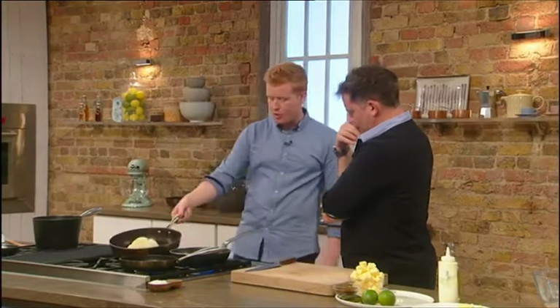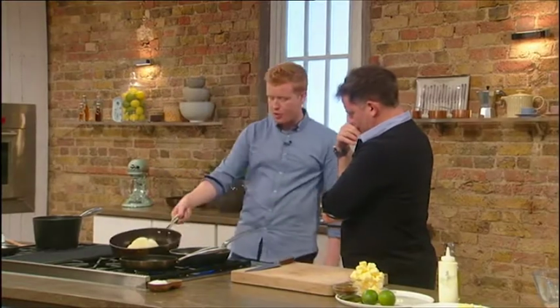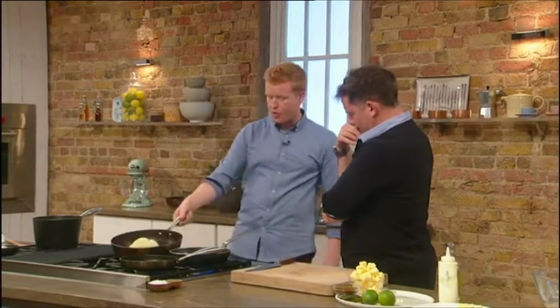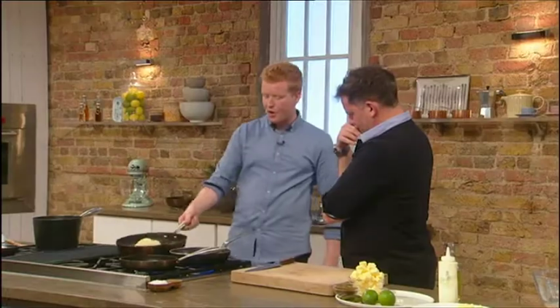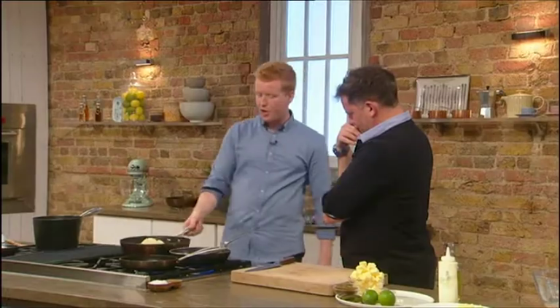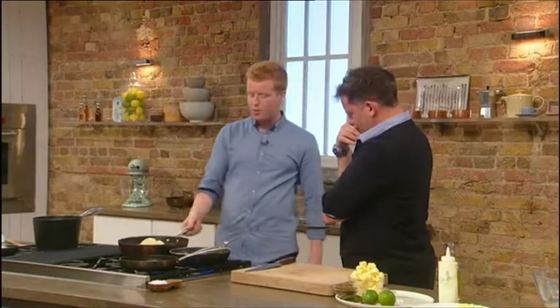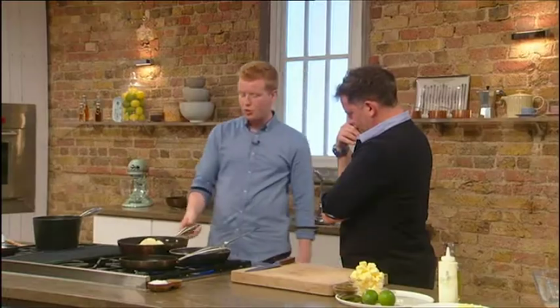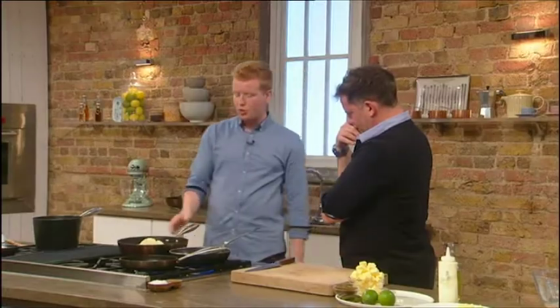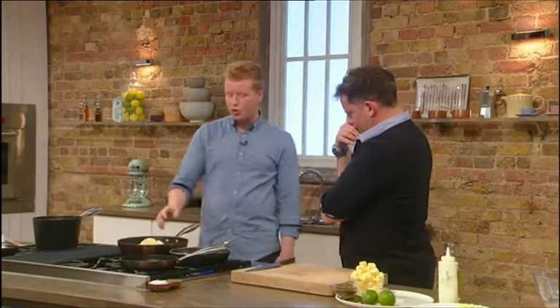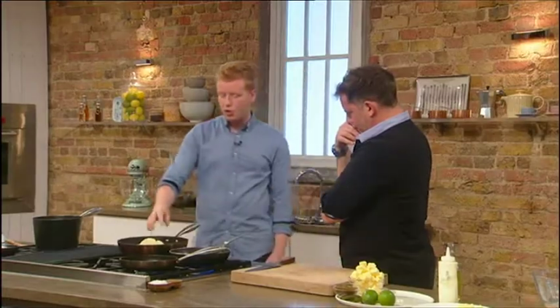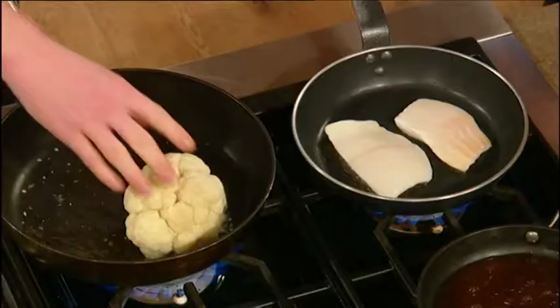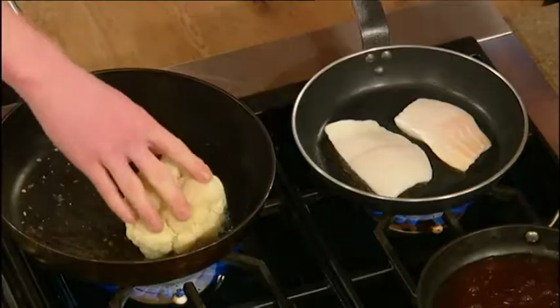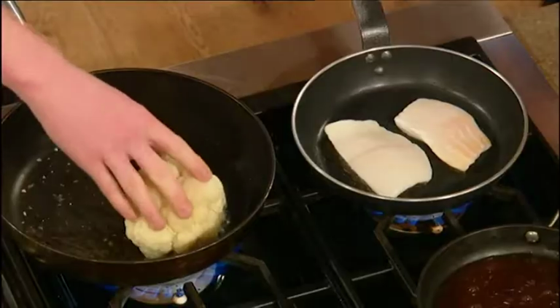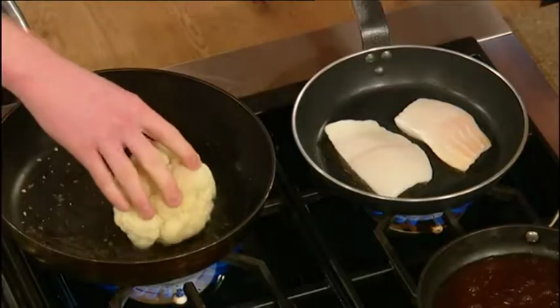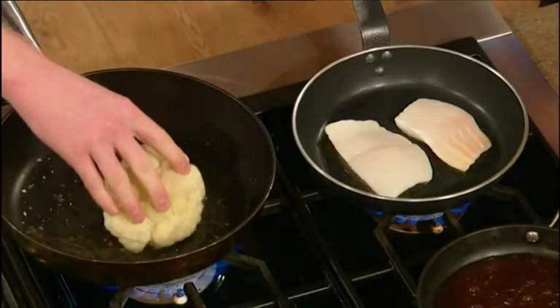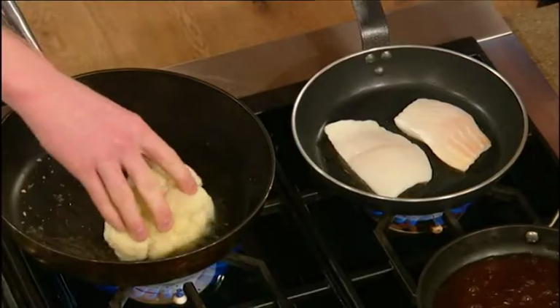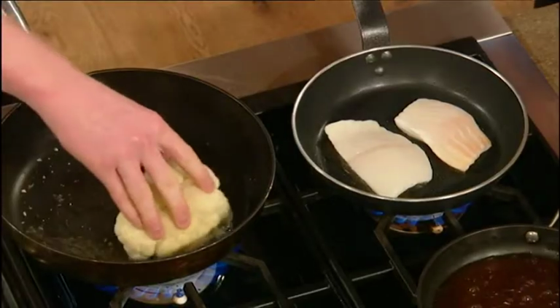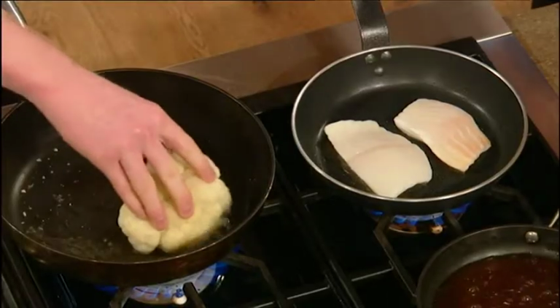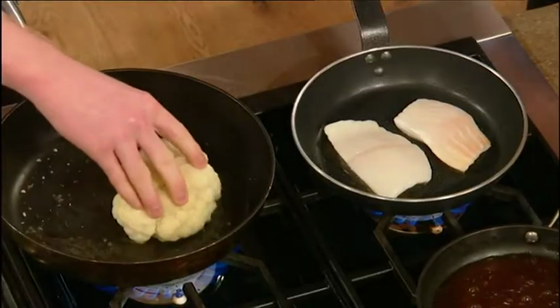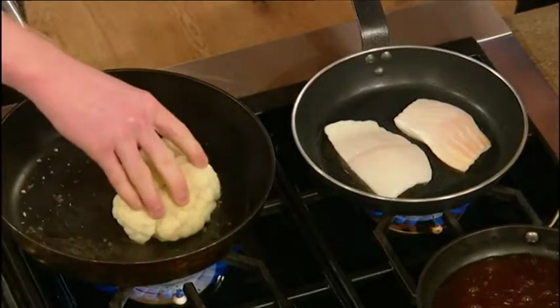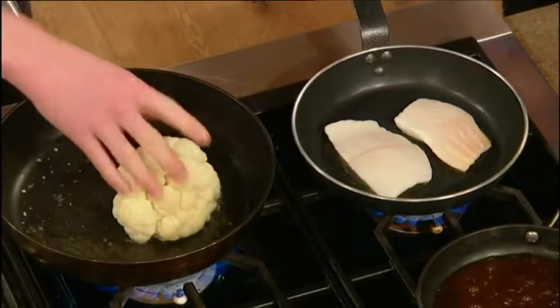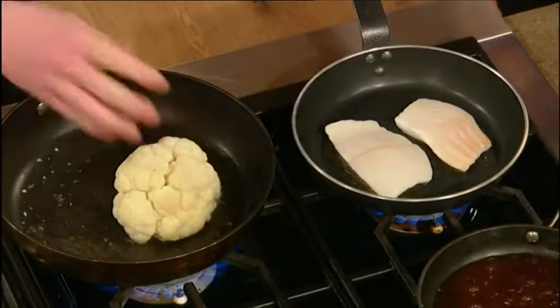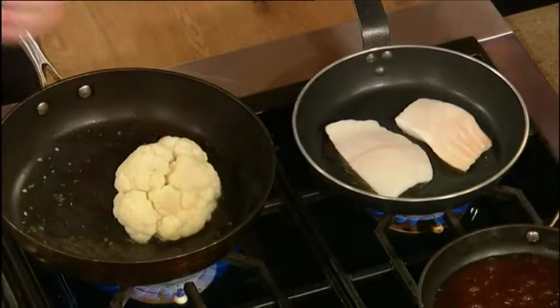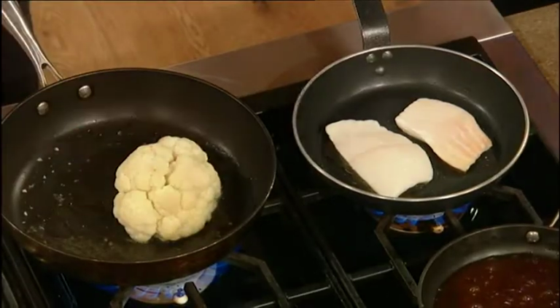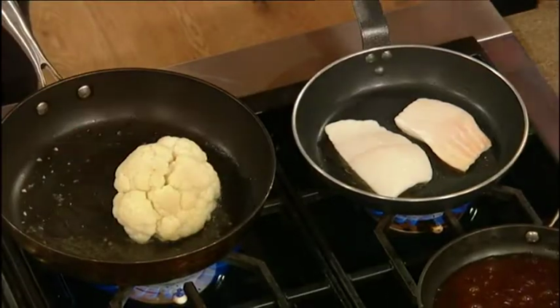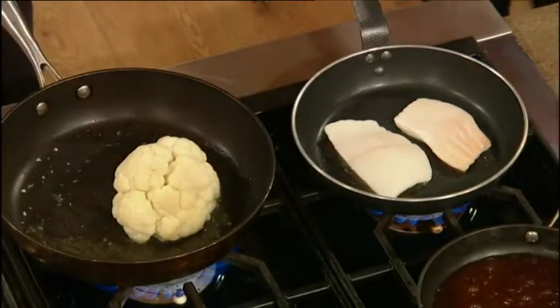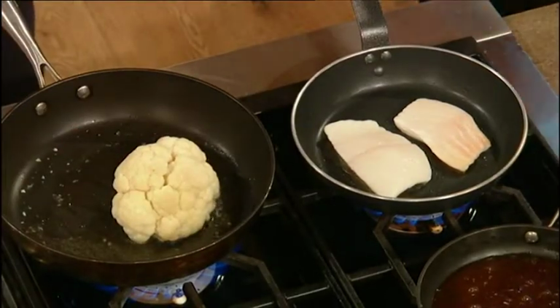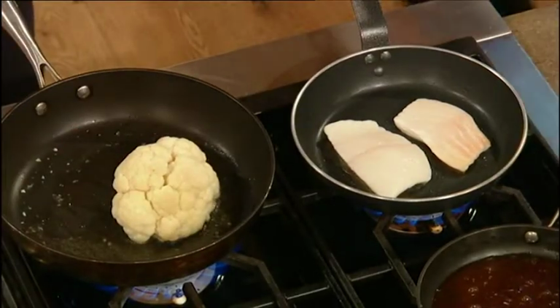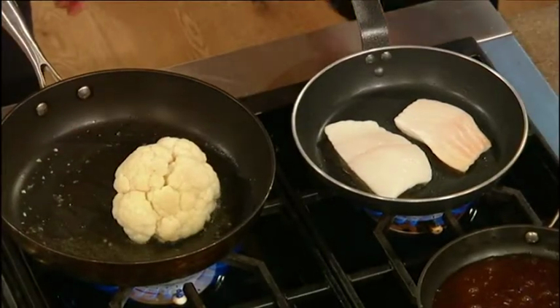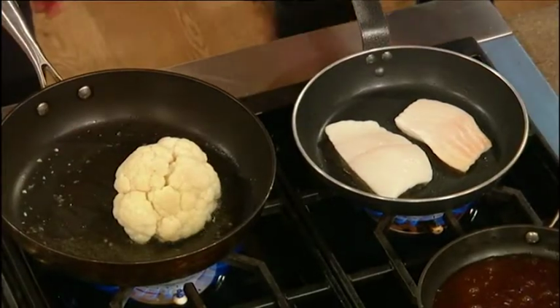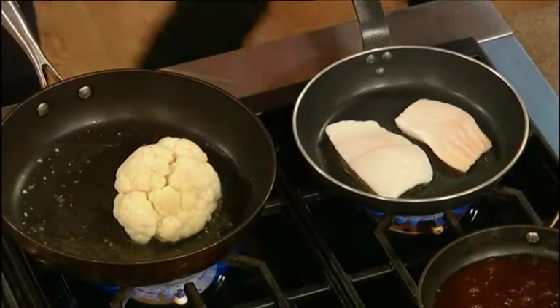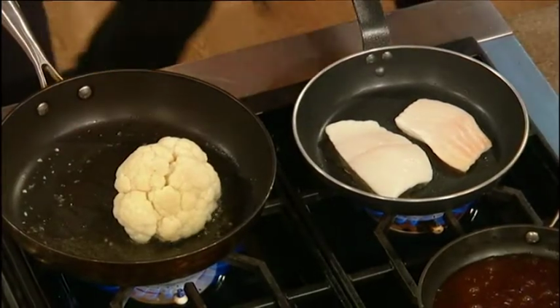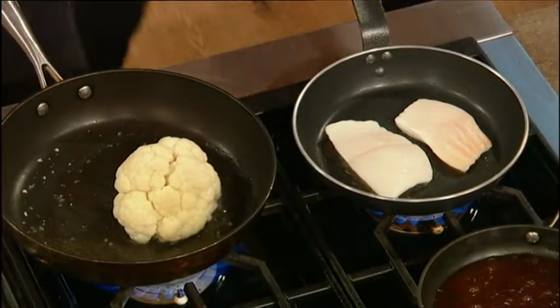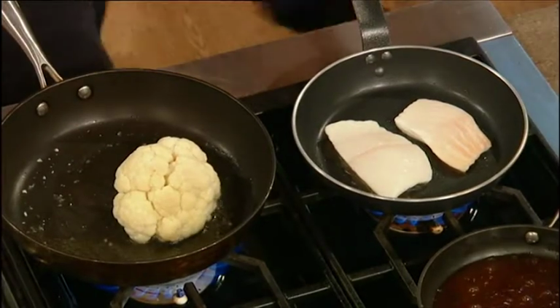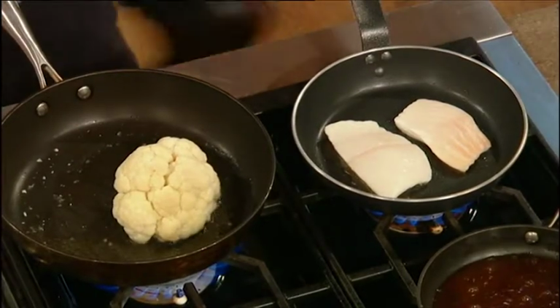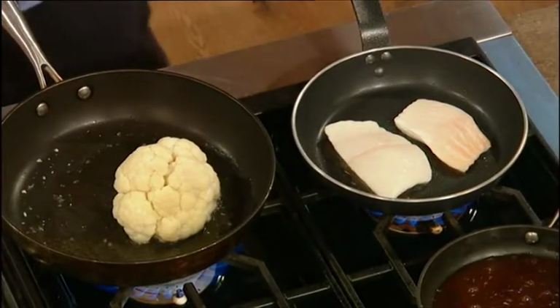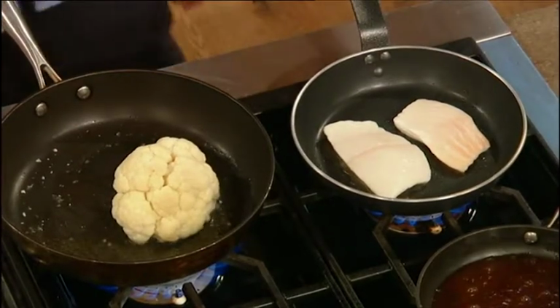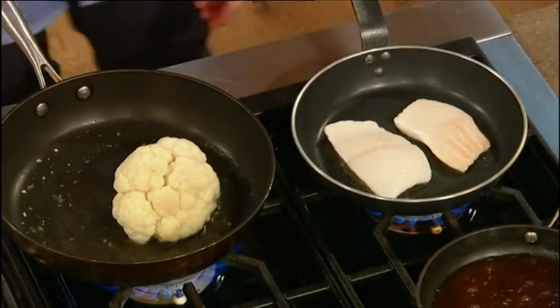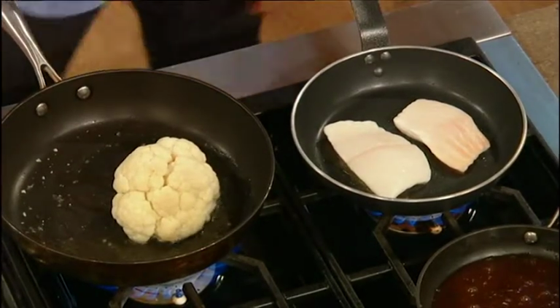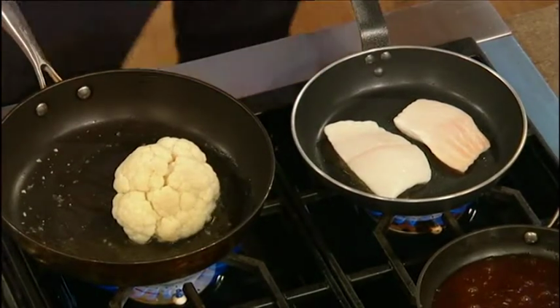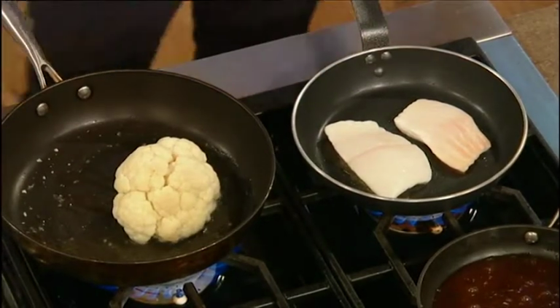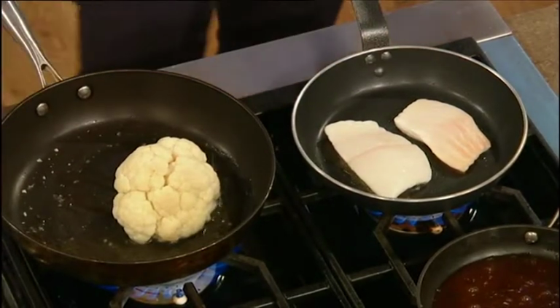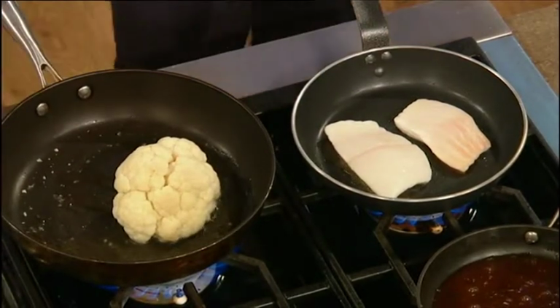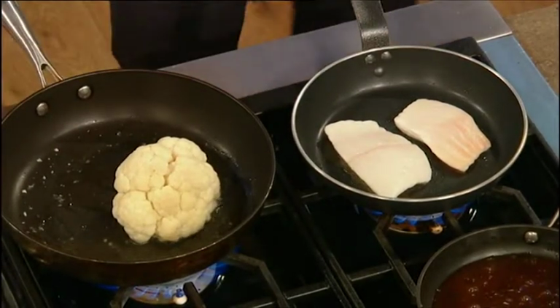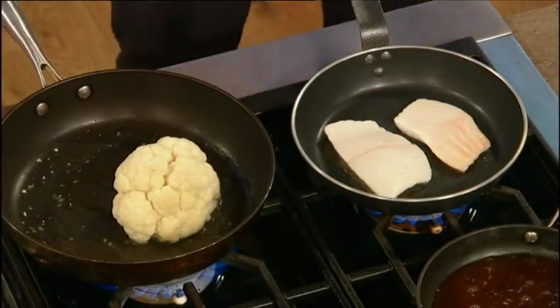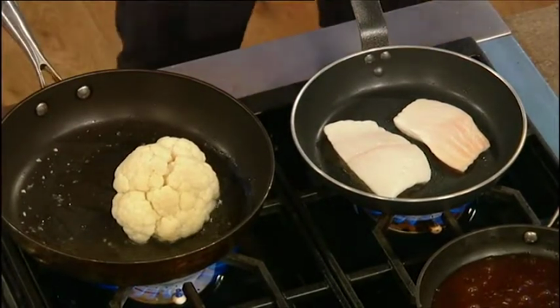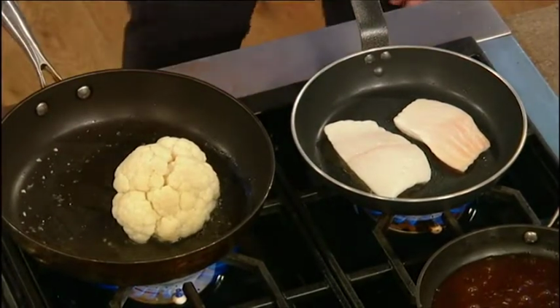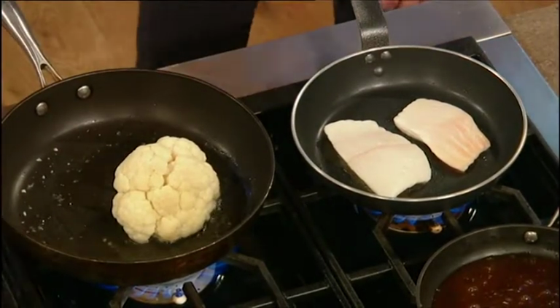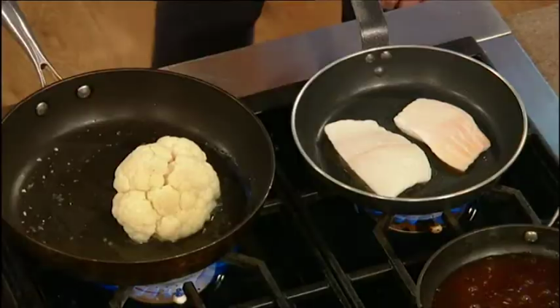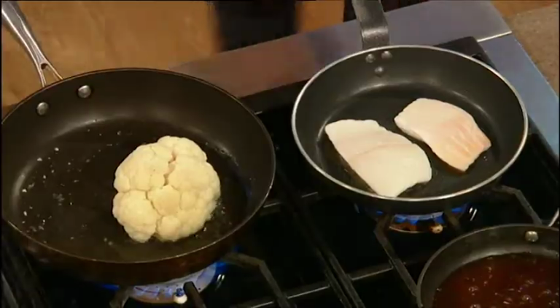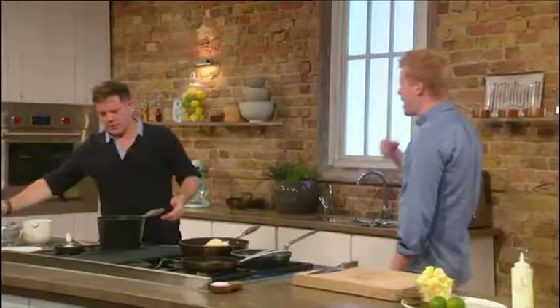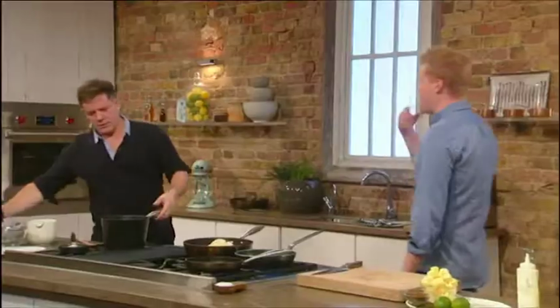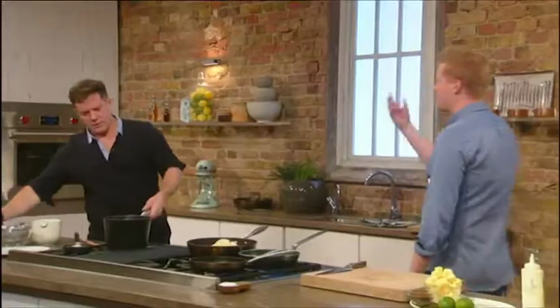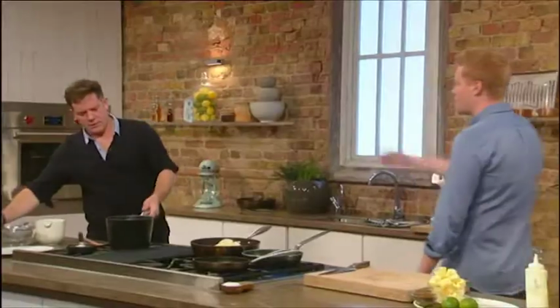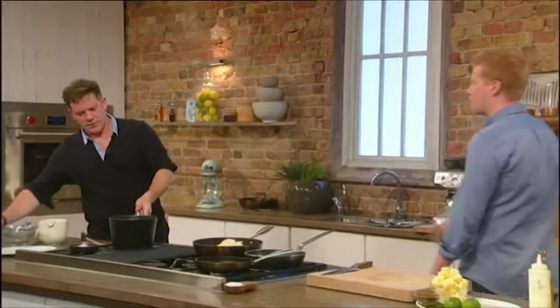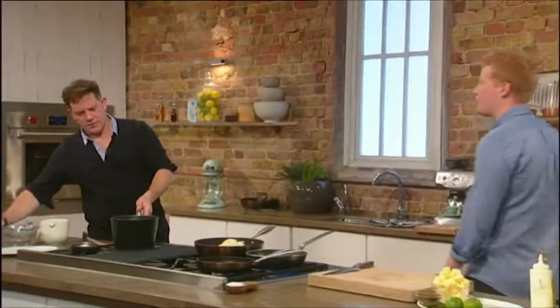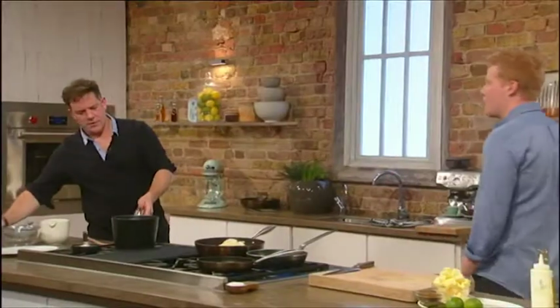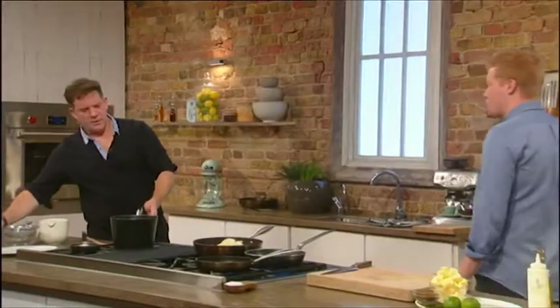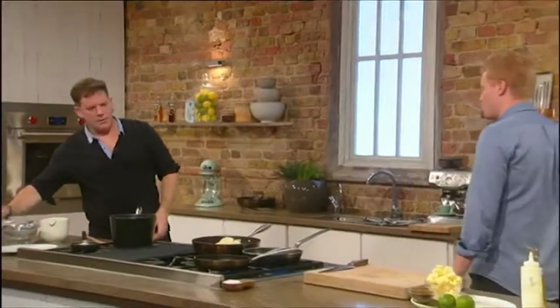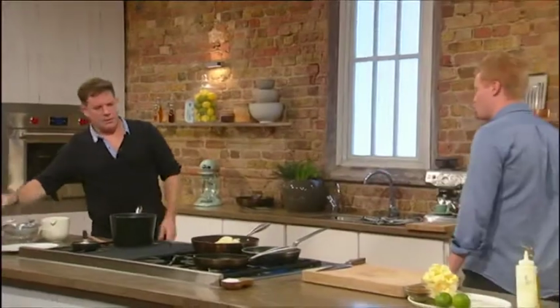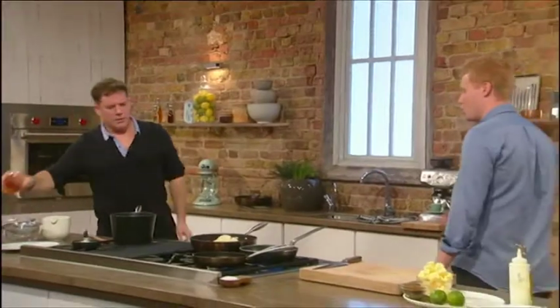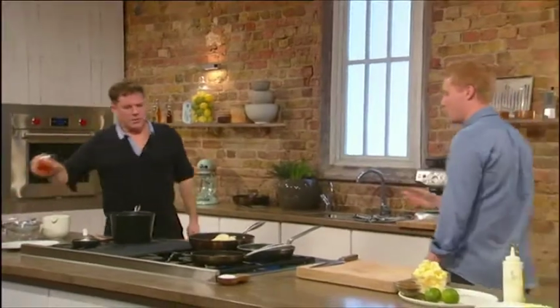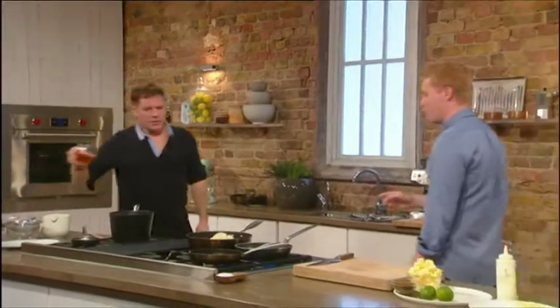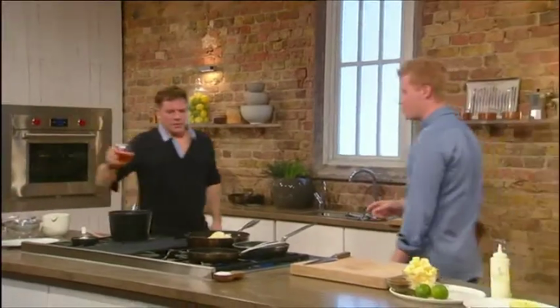And we're going to try and get as much colour on there as possible, and bring out all that rich nuttiness — those kind of hazelnut flavours will come through.